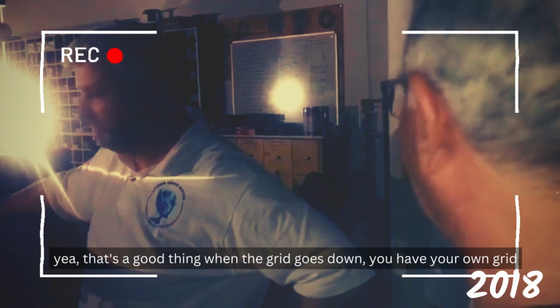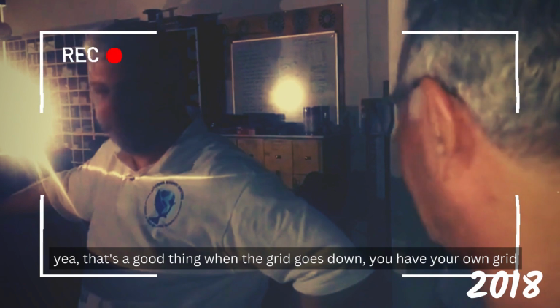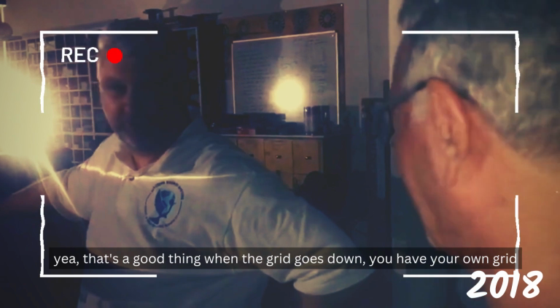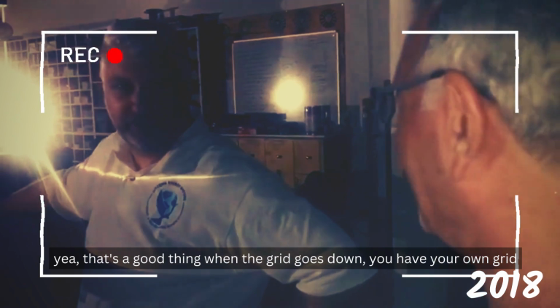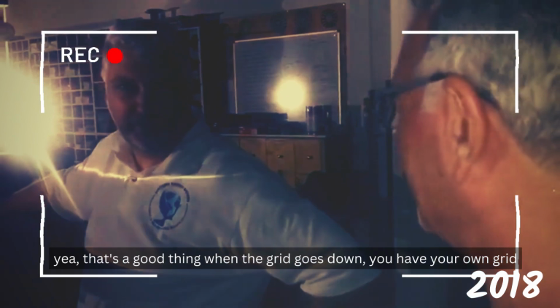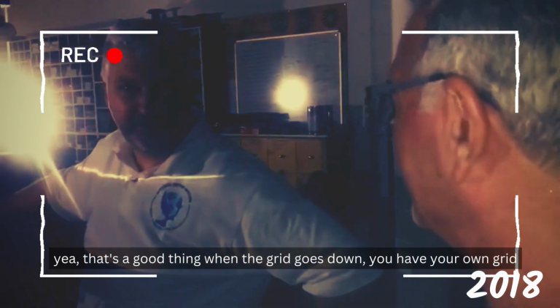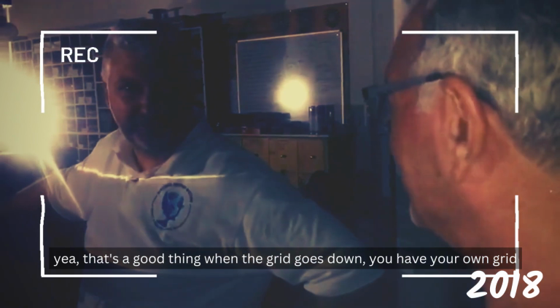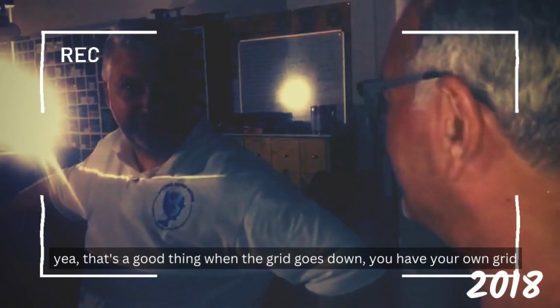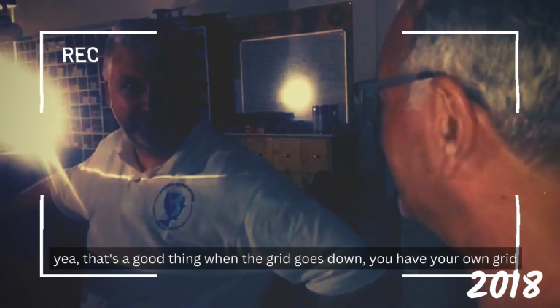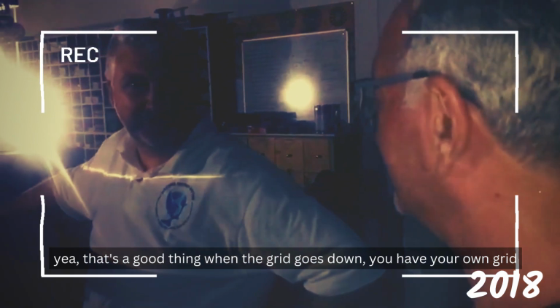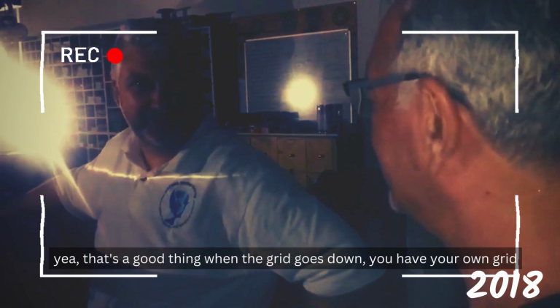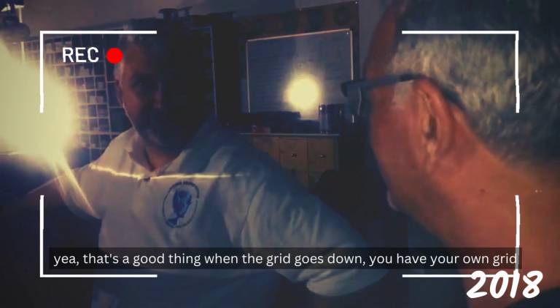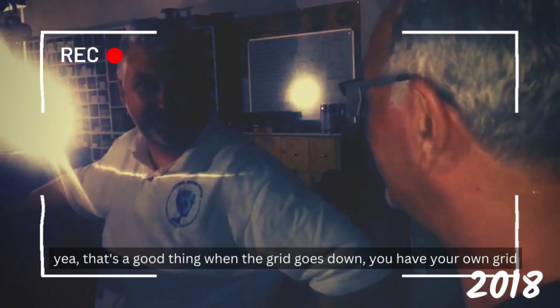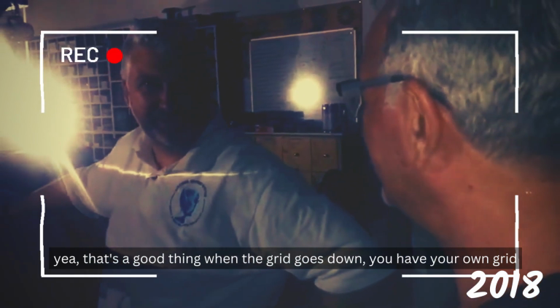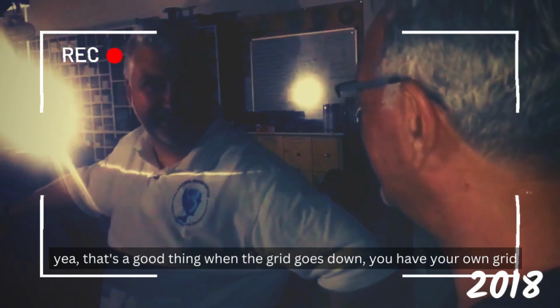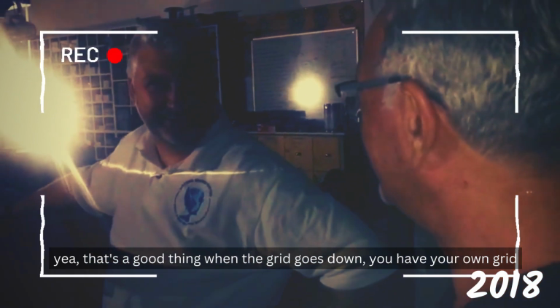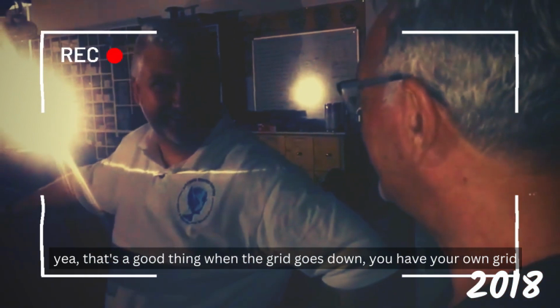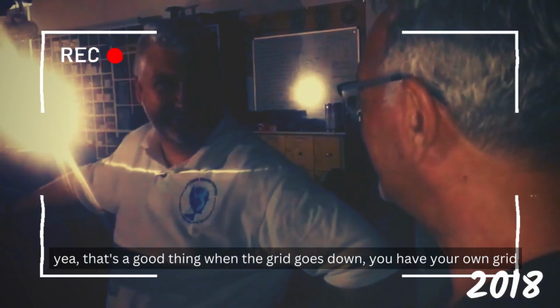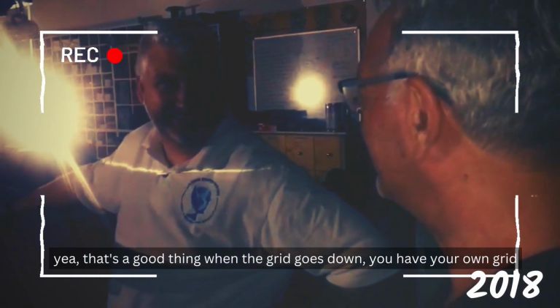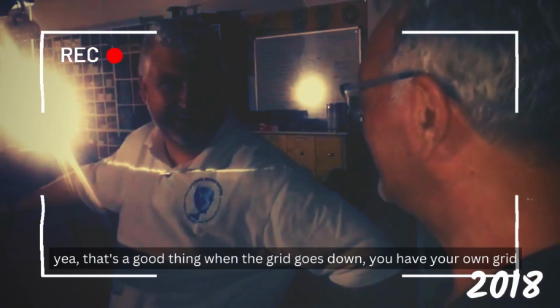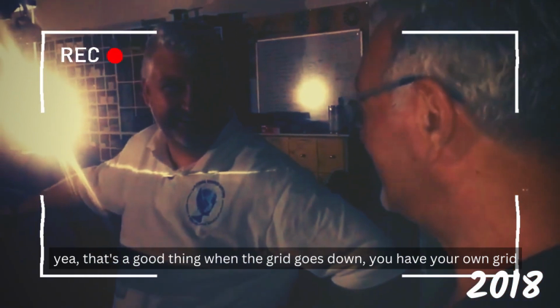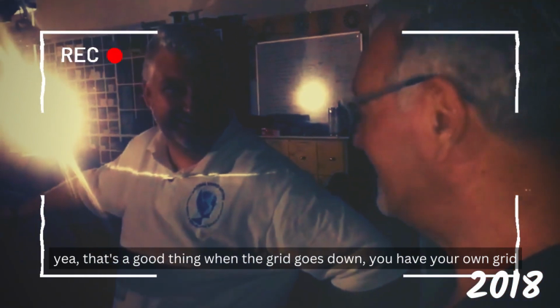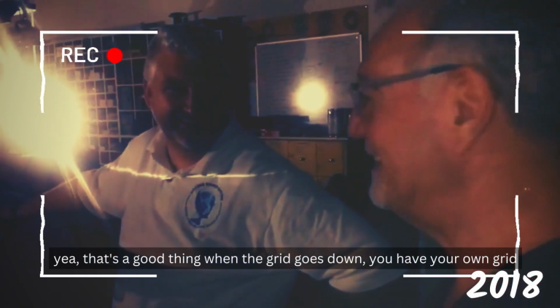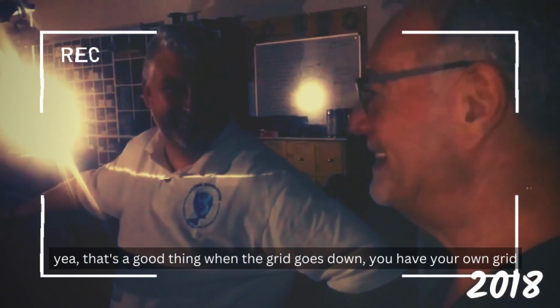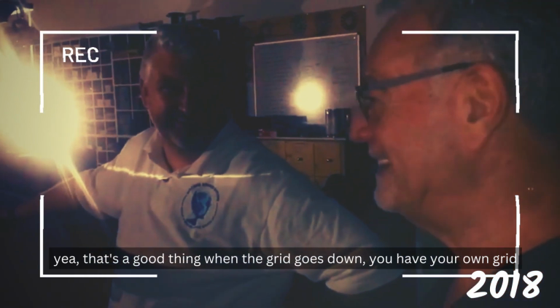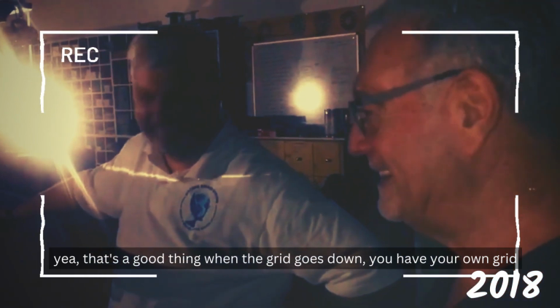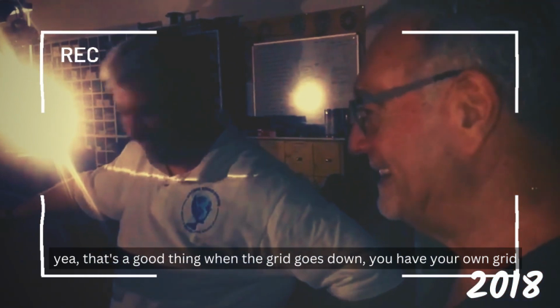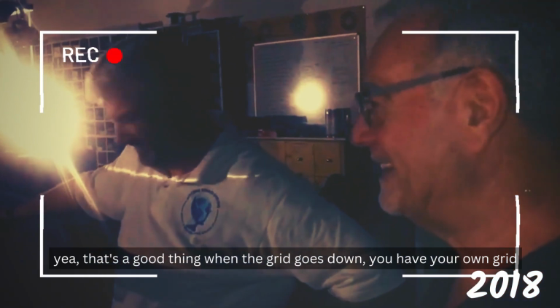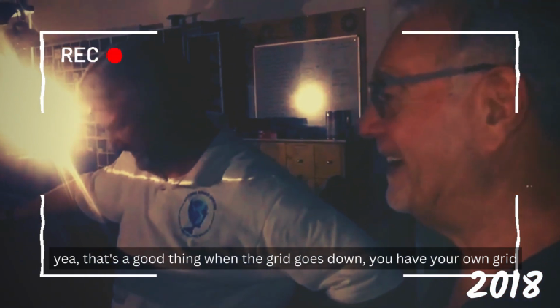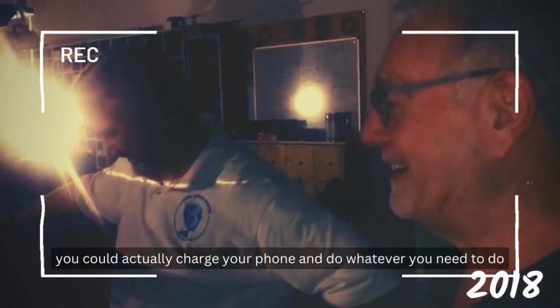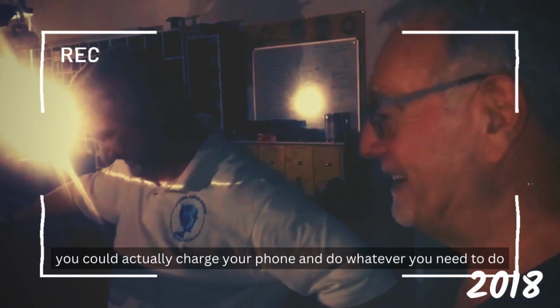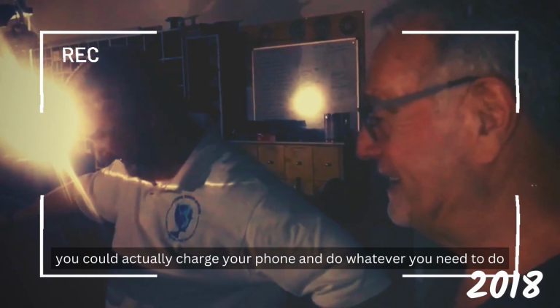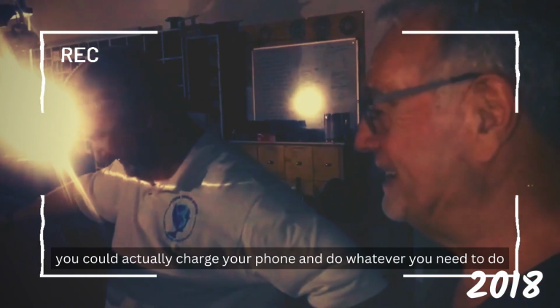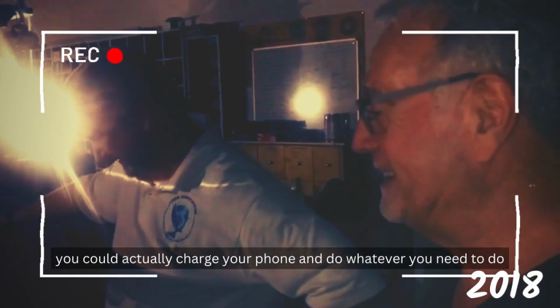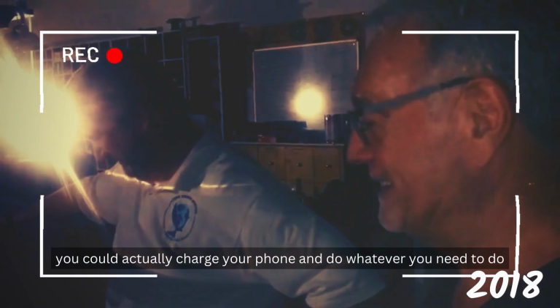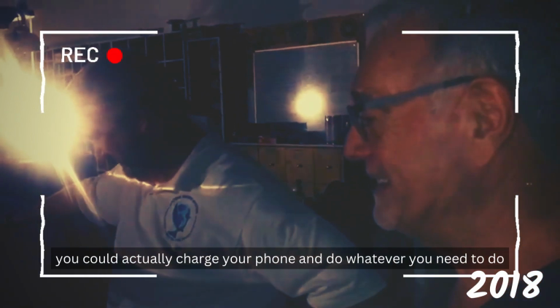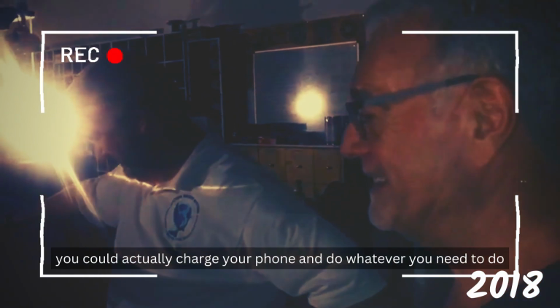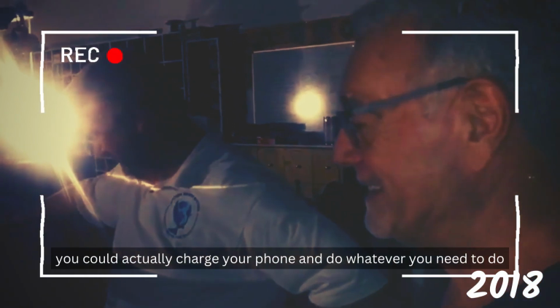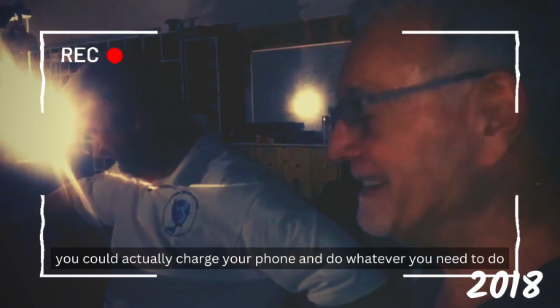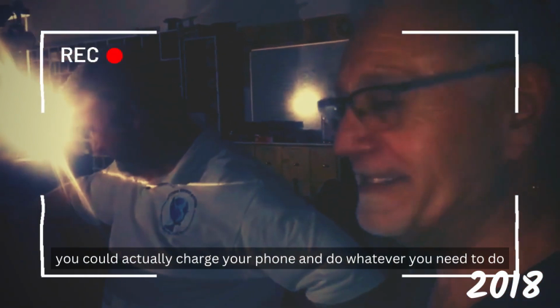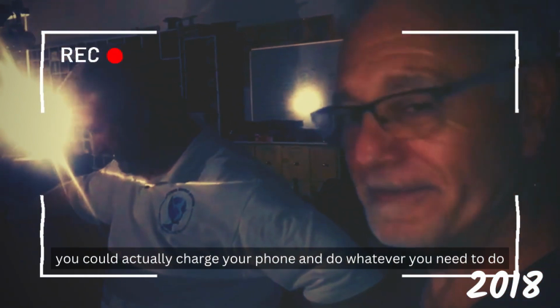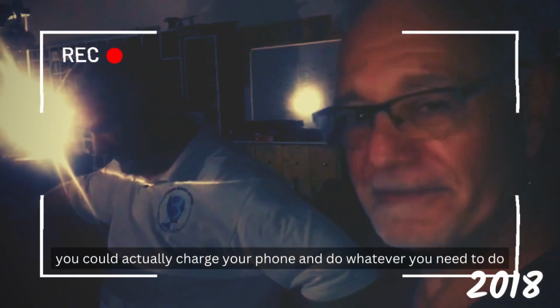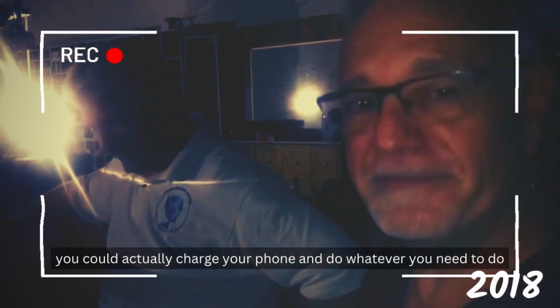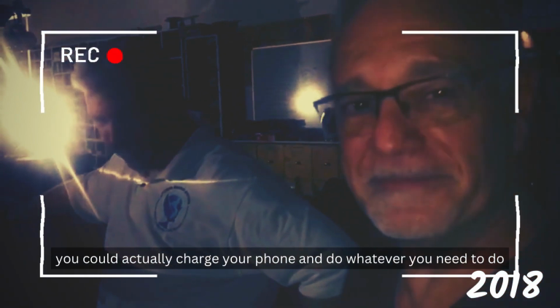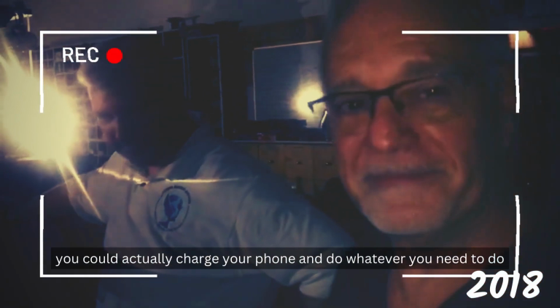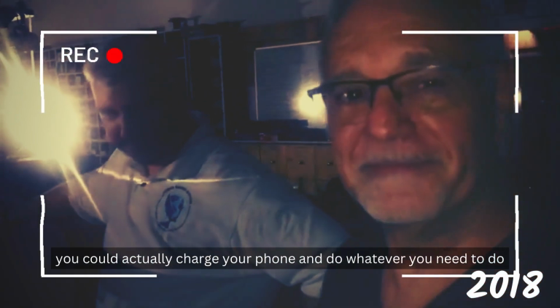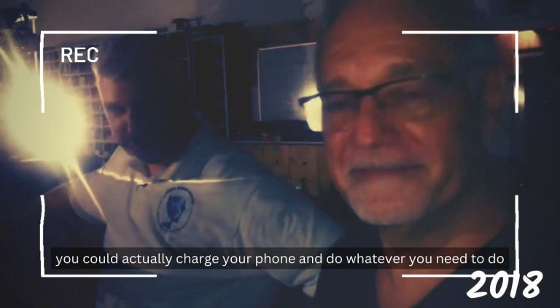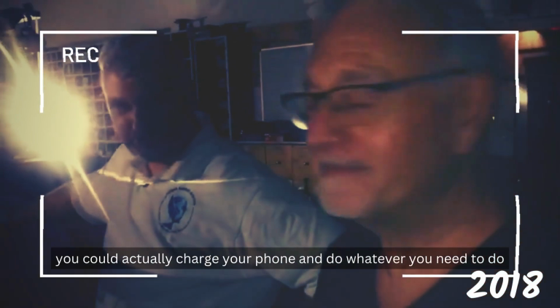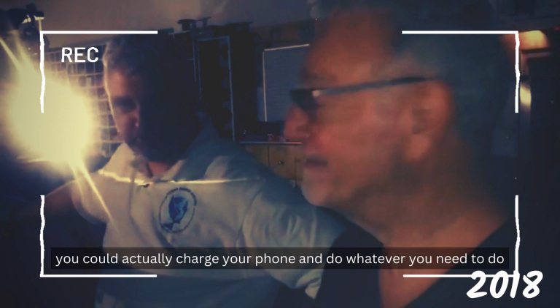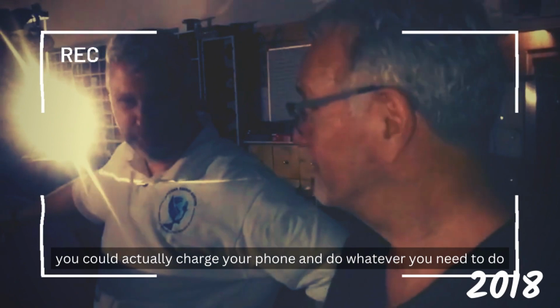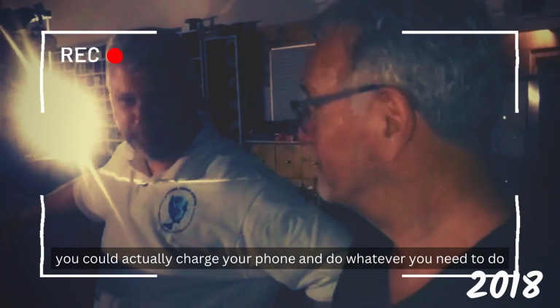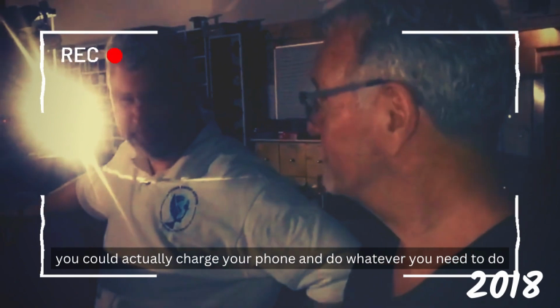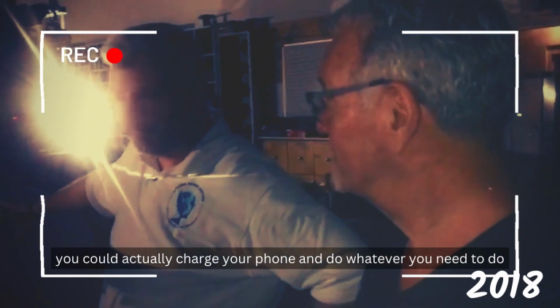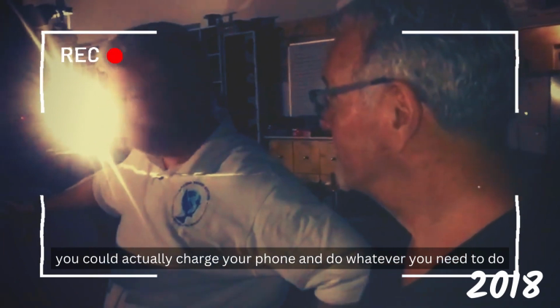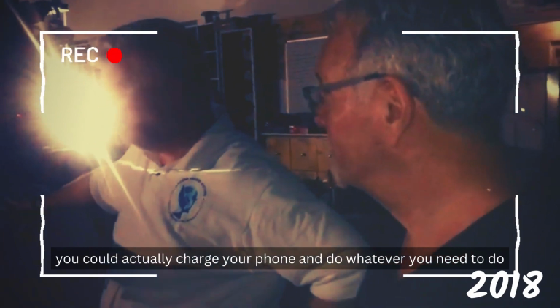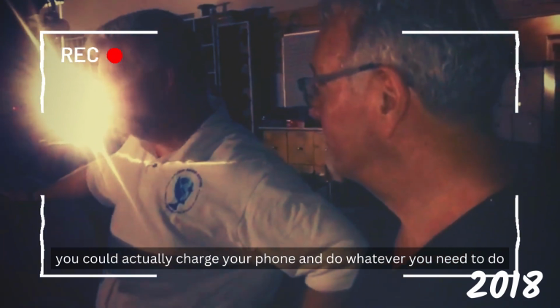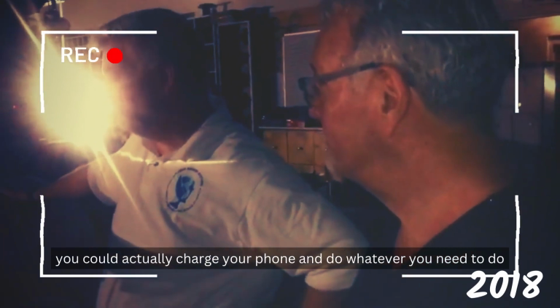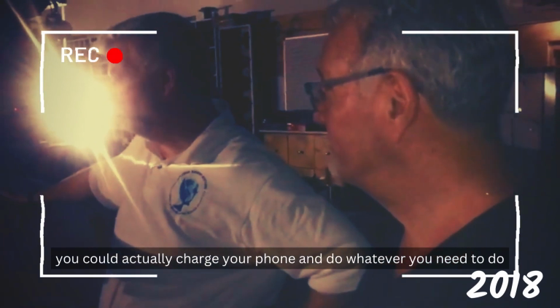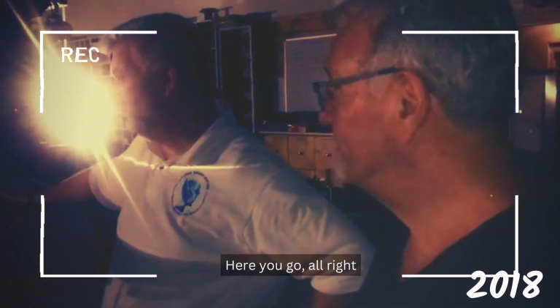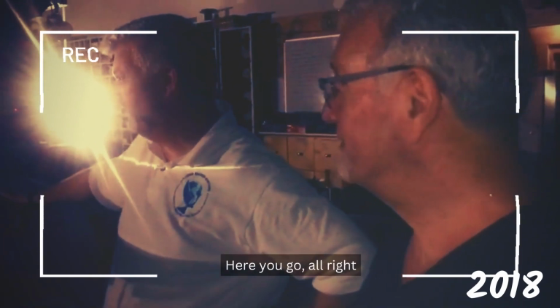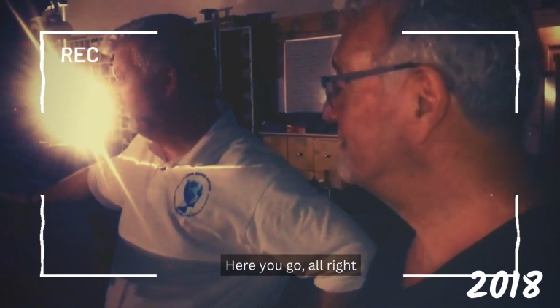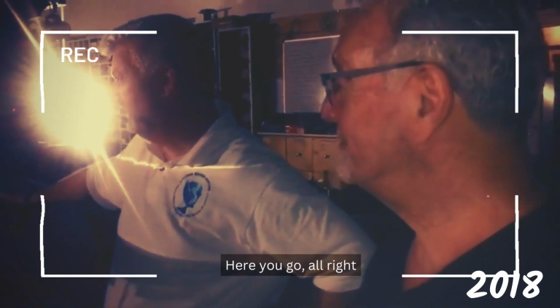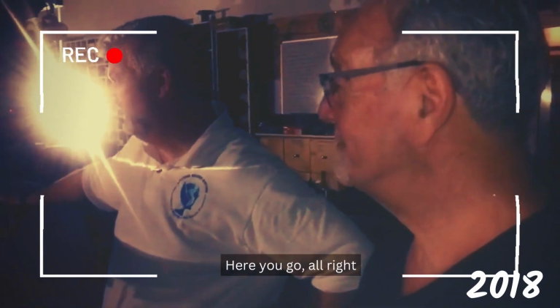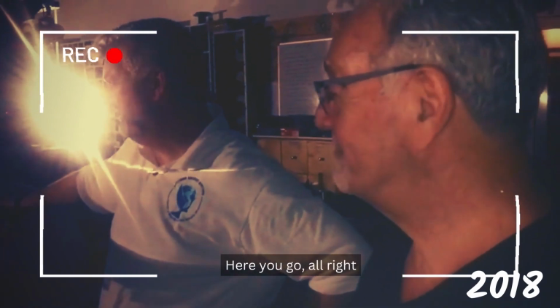That's a good thing — when the grid goes down, you've got your own grid. You can actually charge your phone, whatever you need to do.